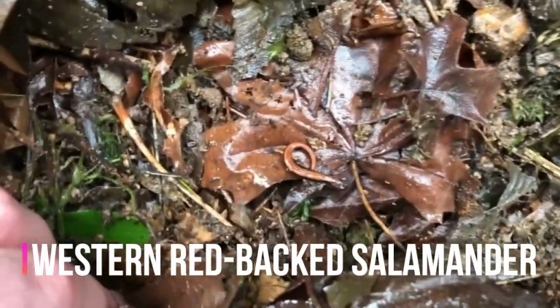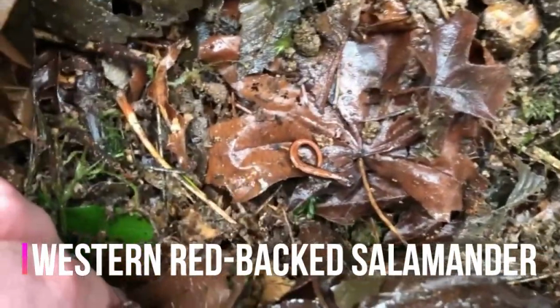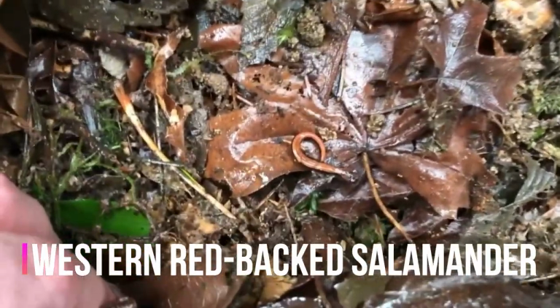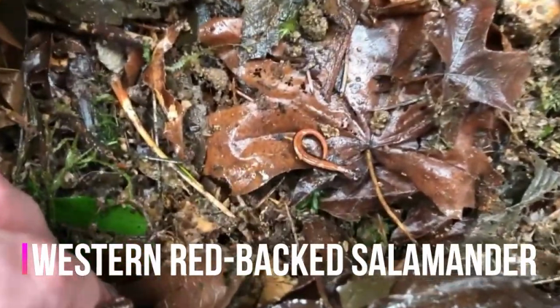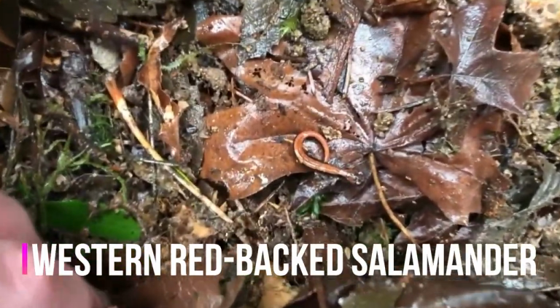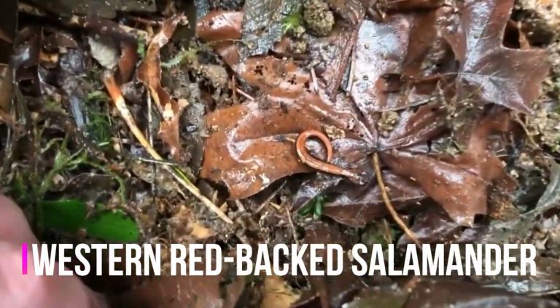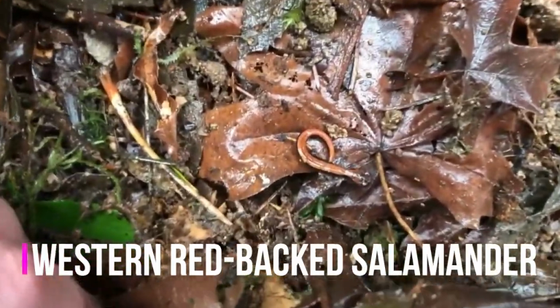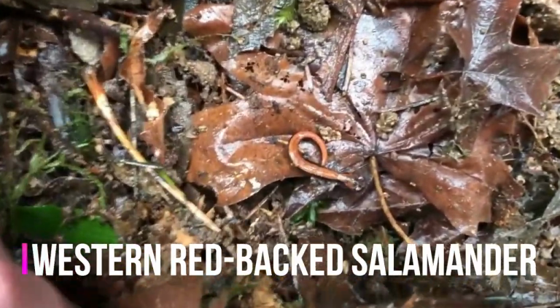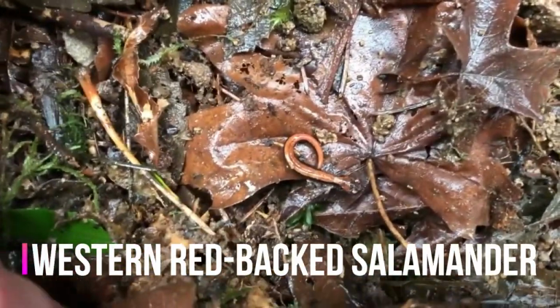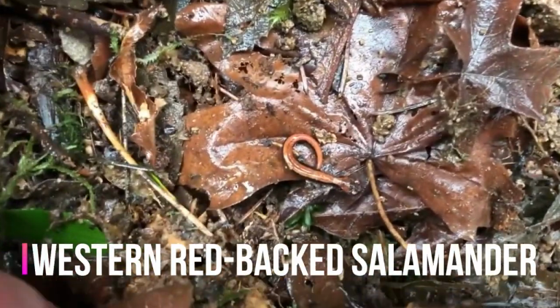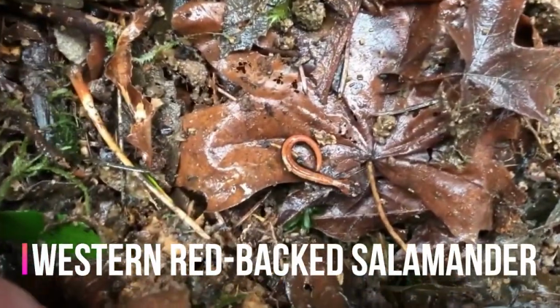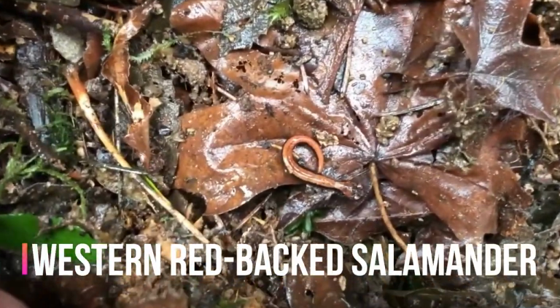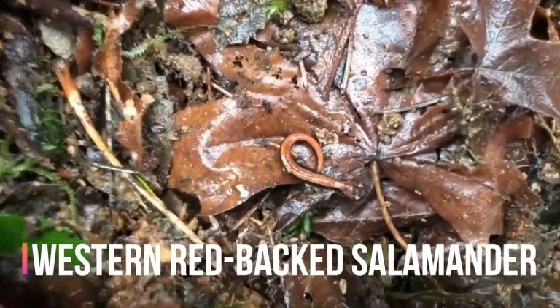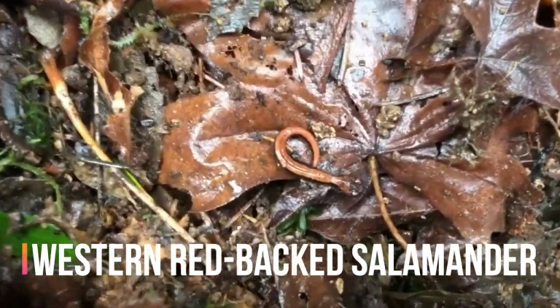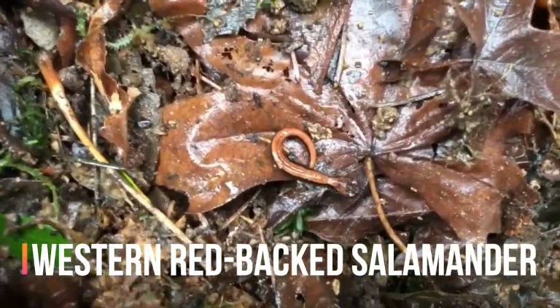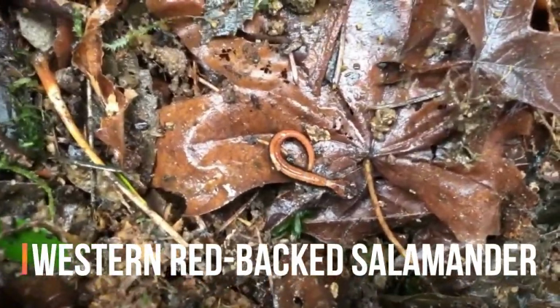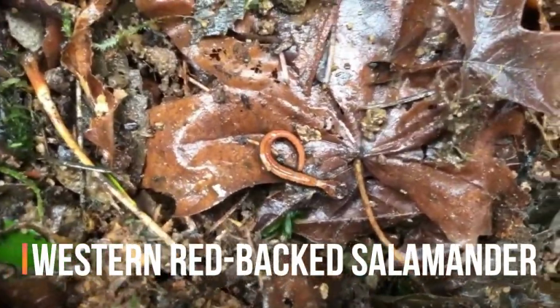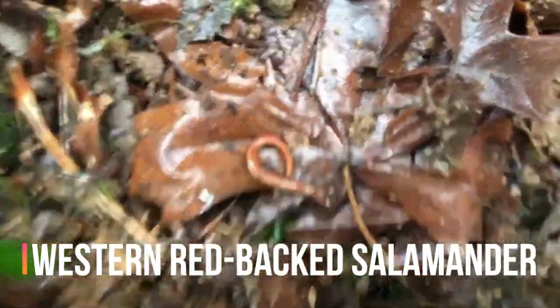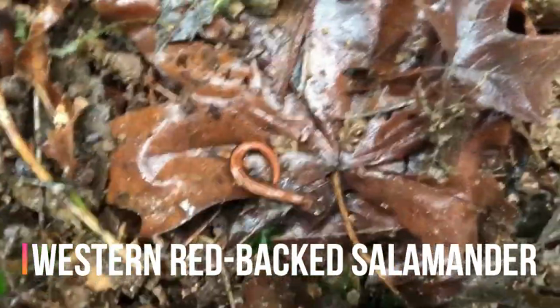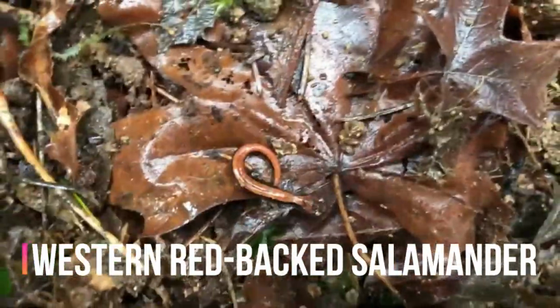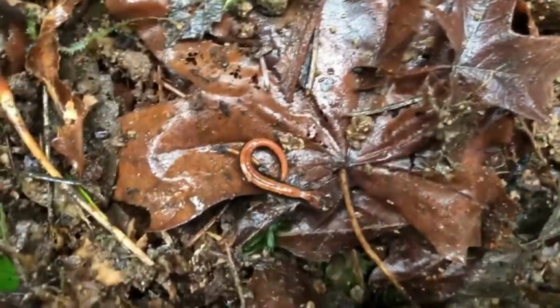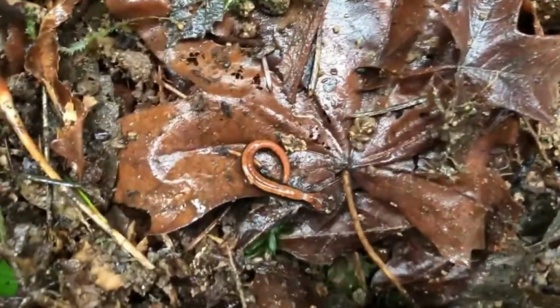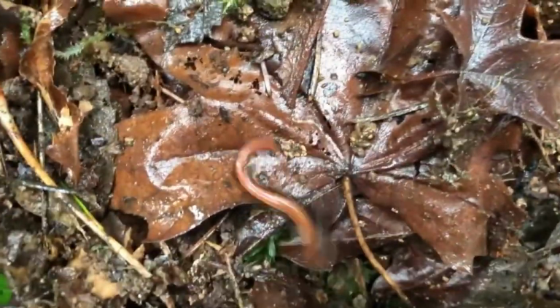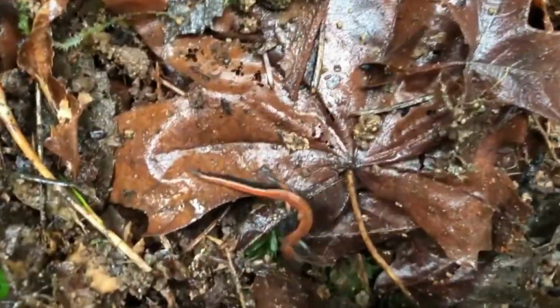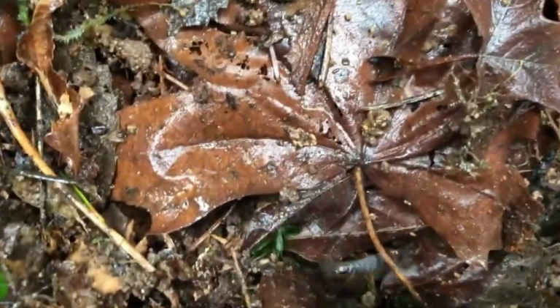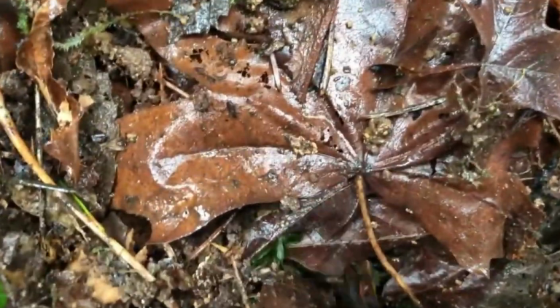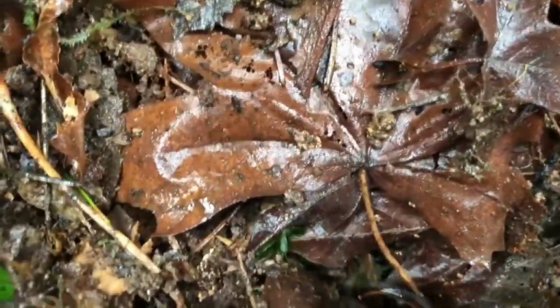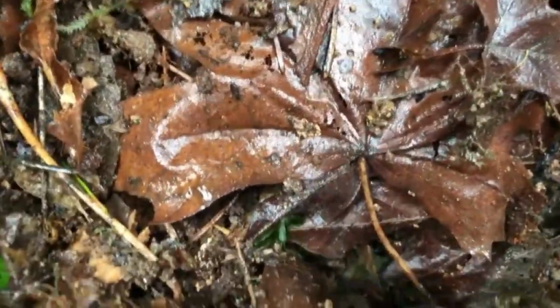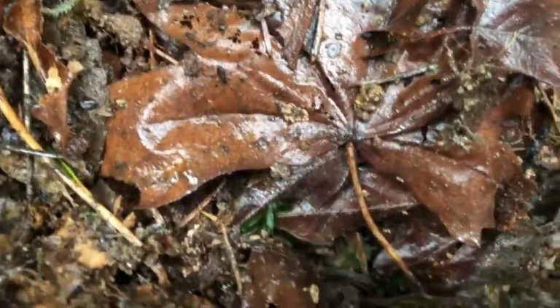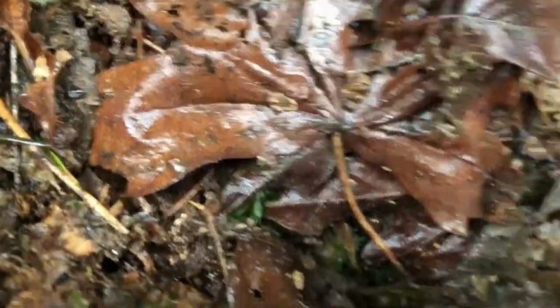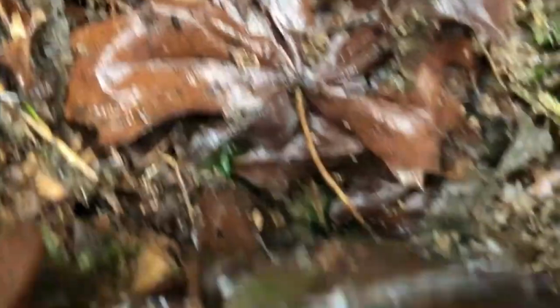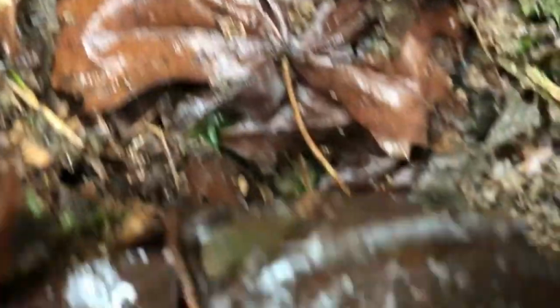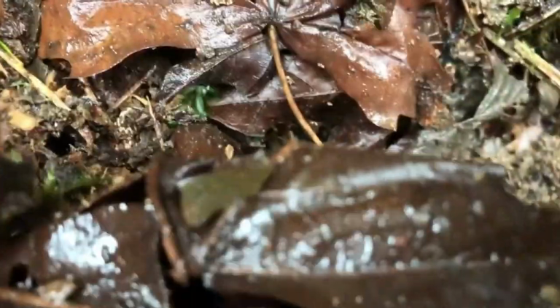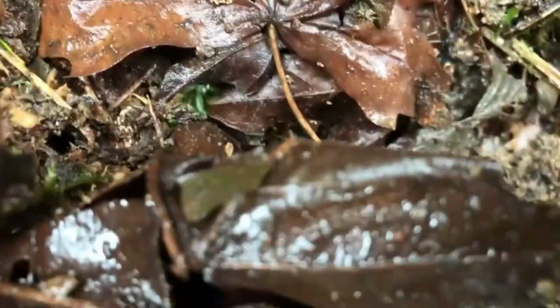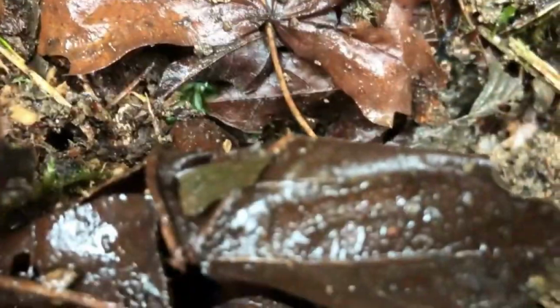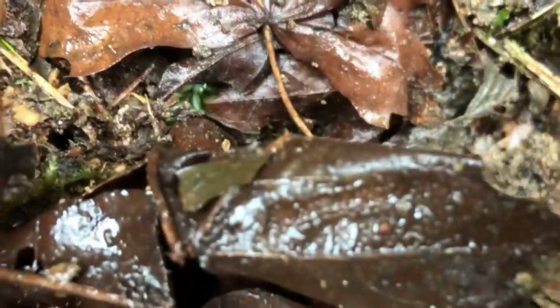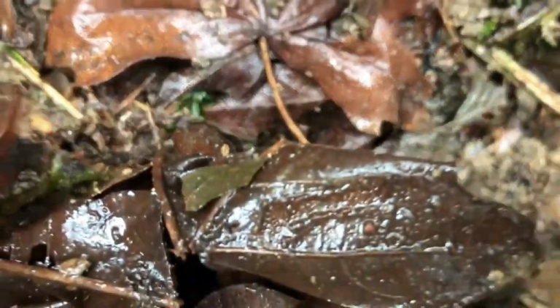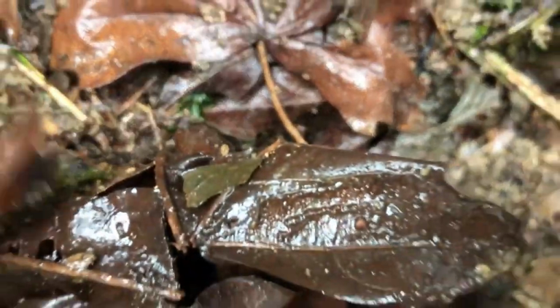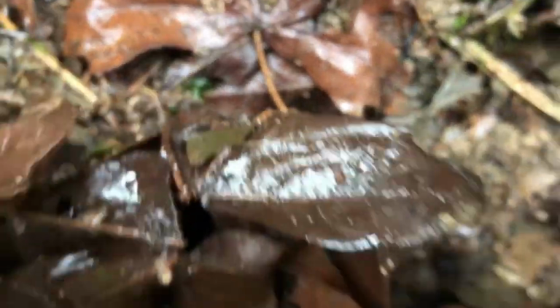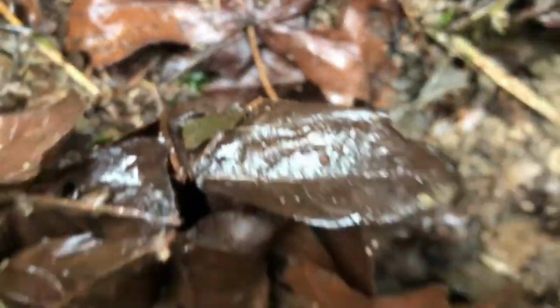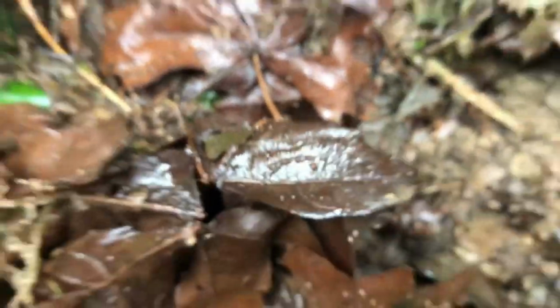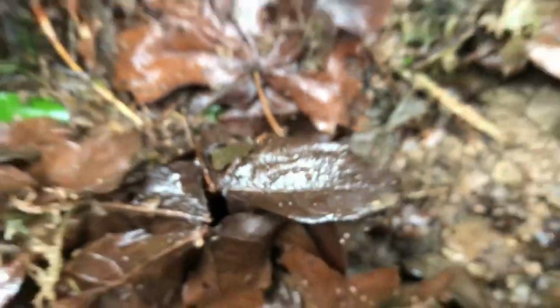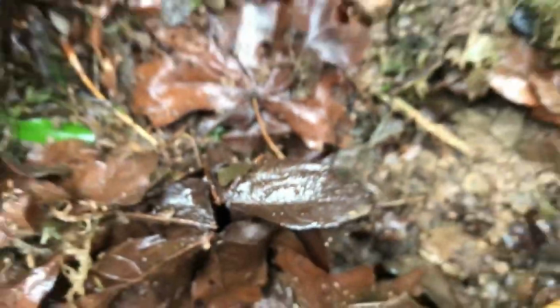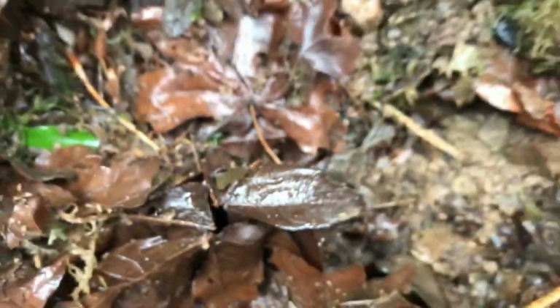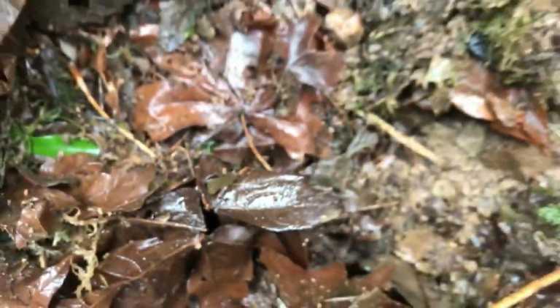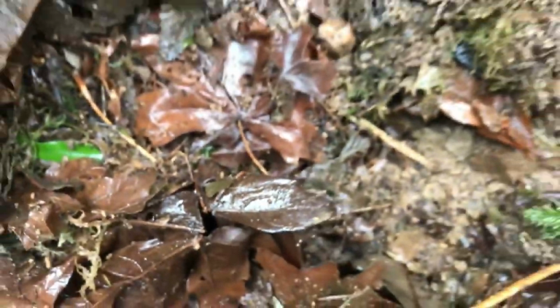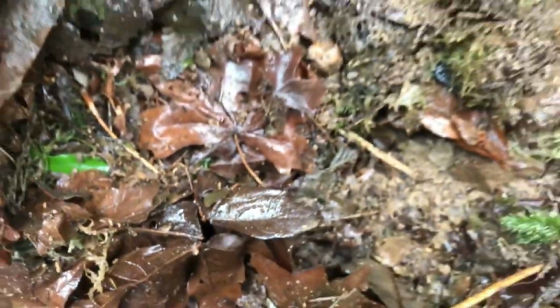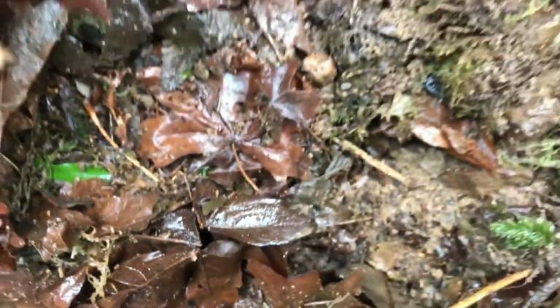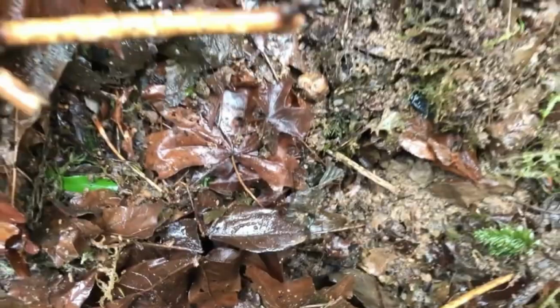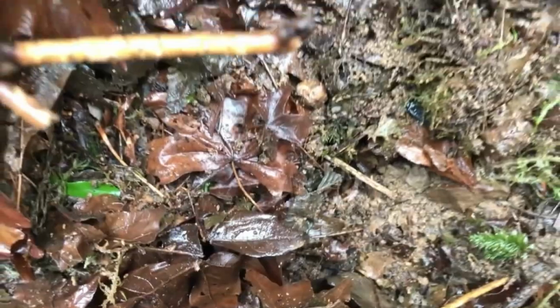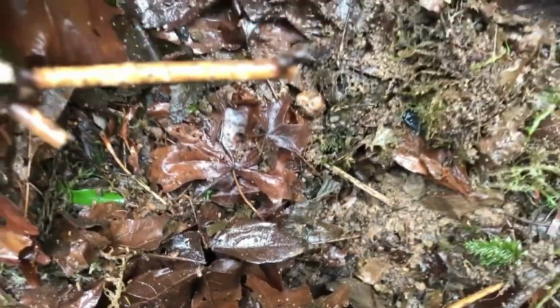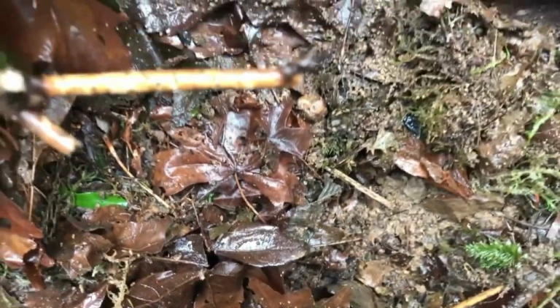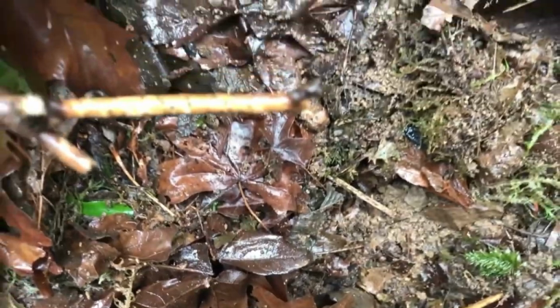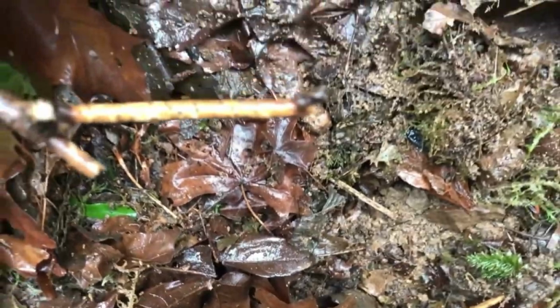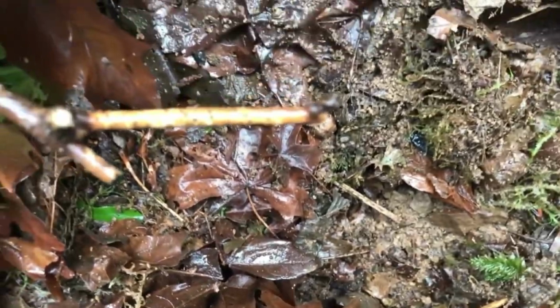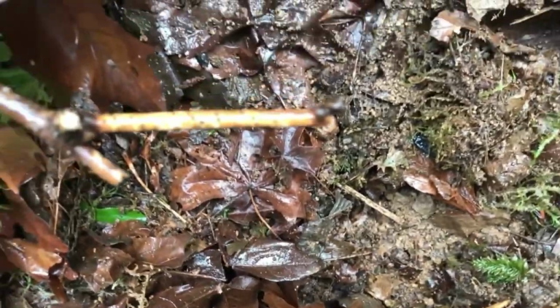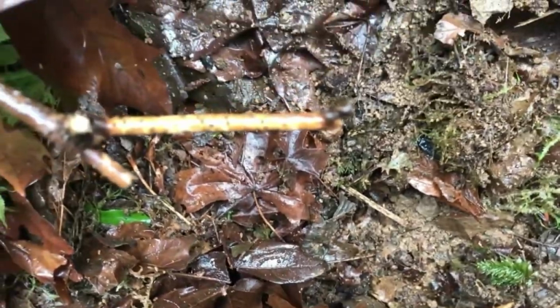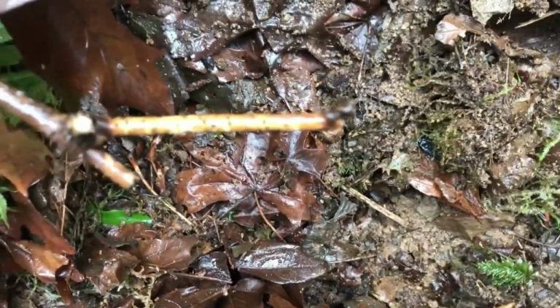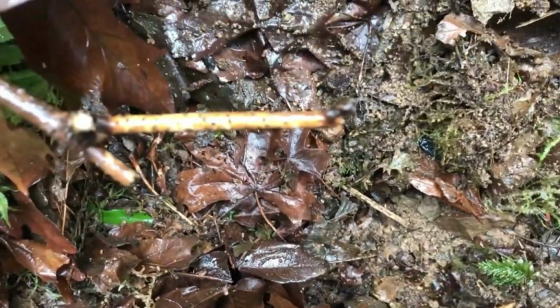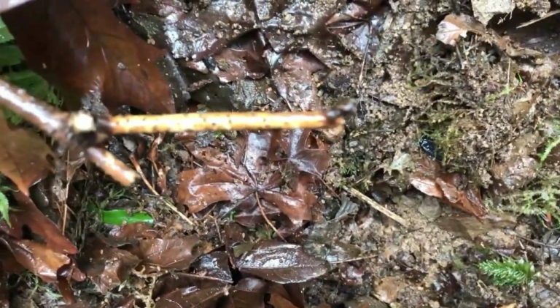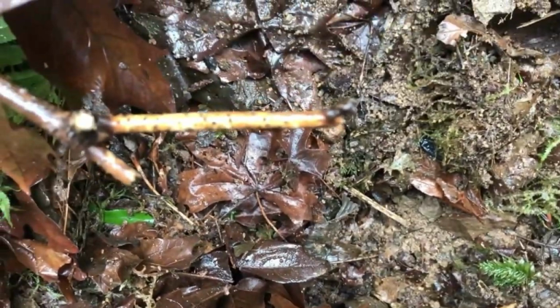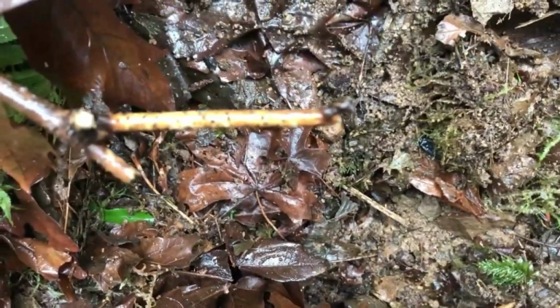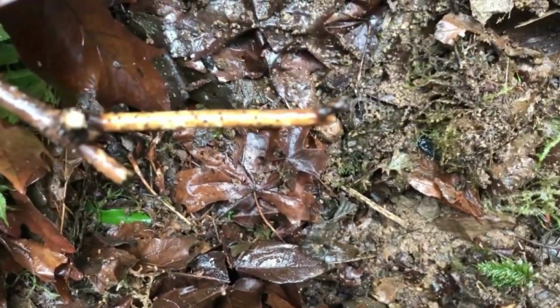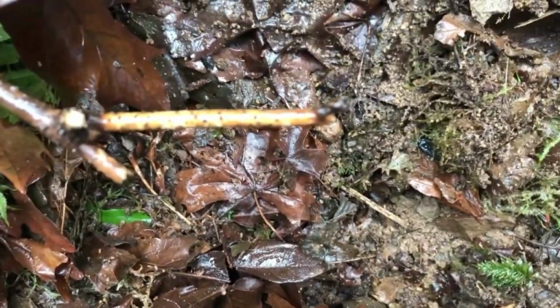There's a redback salamander right here — there it goes. Oh, you found a redback now too? Yep. Nice.